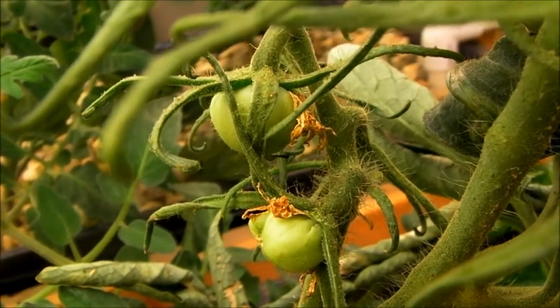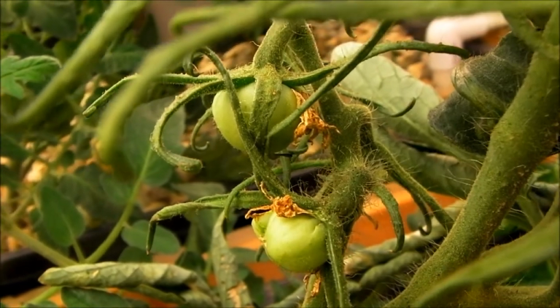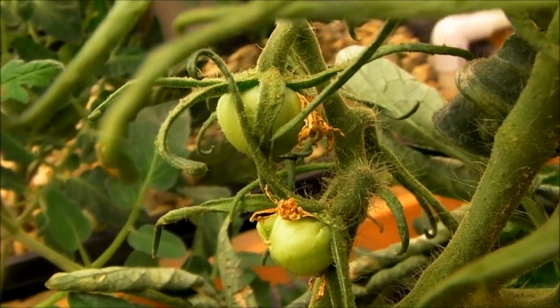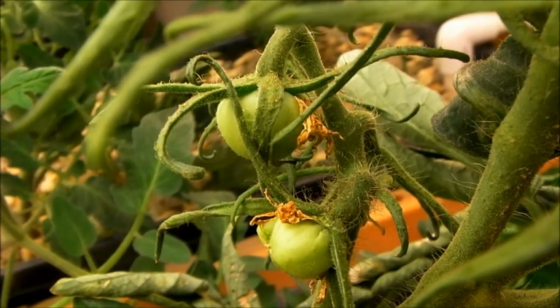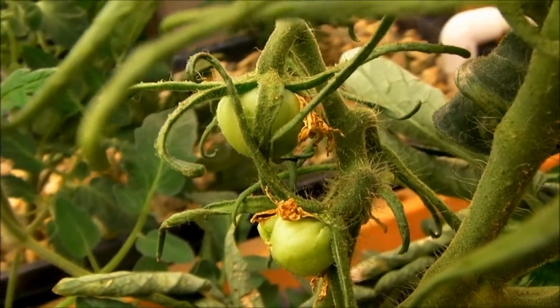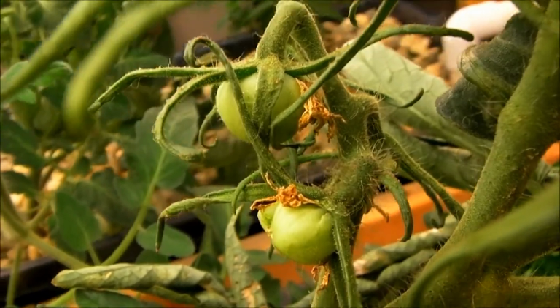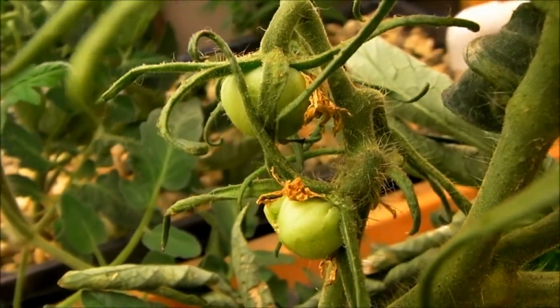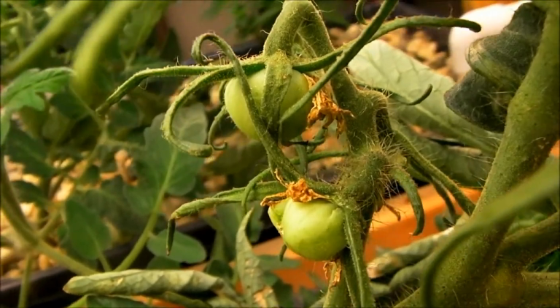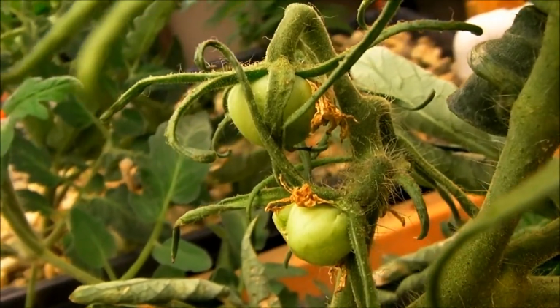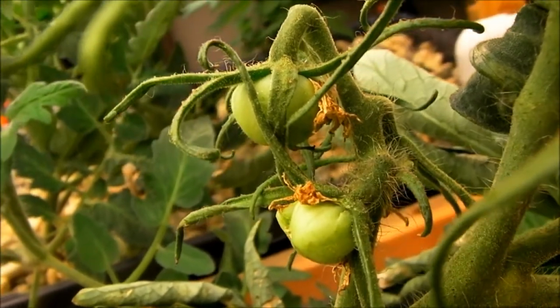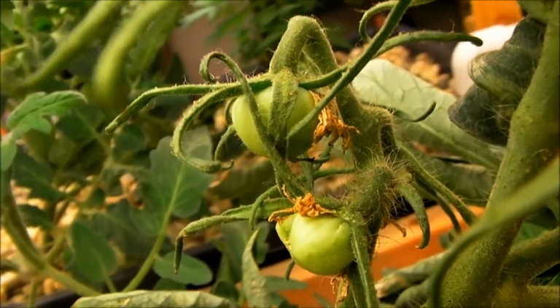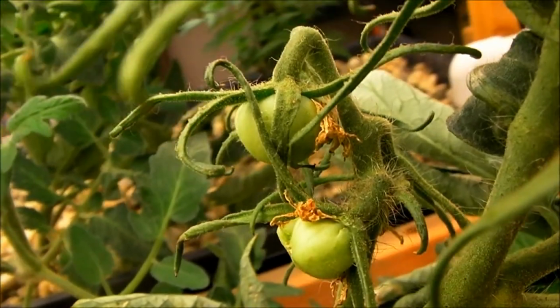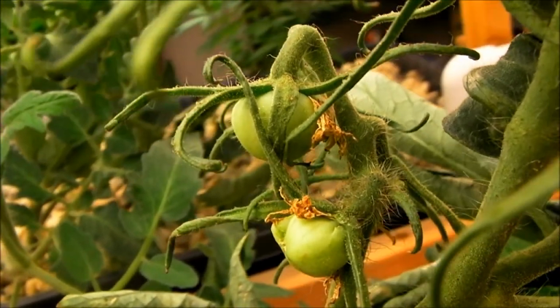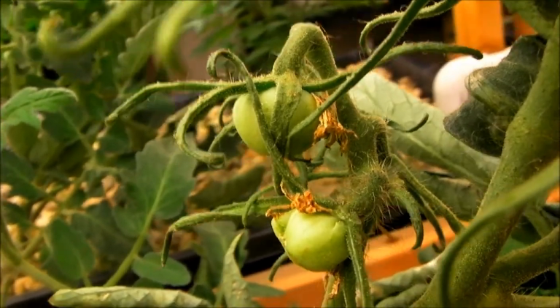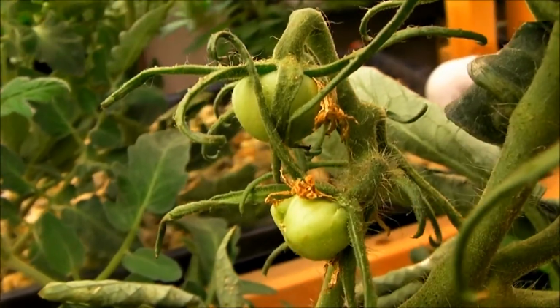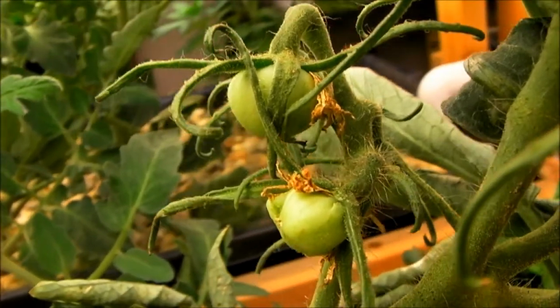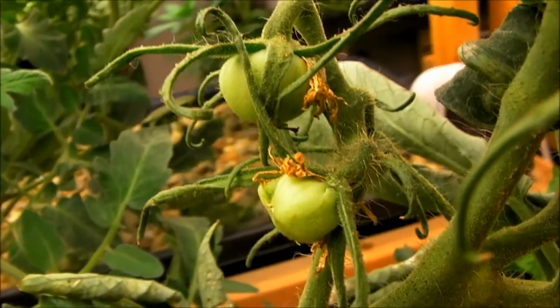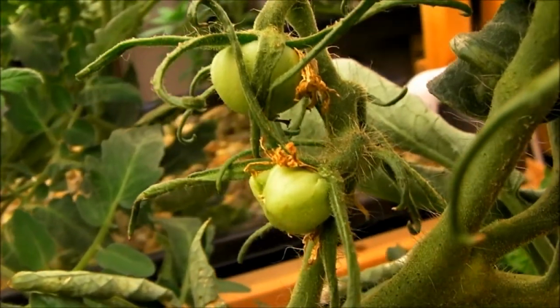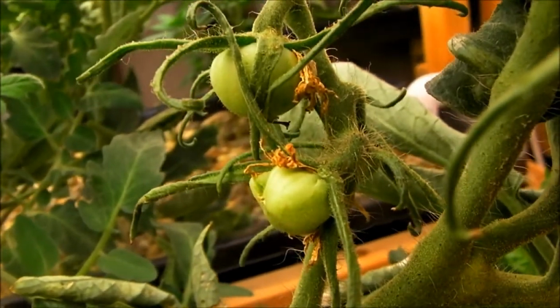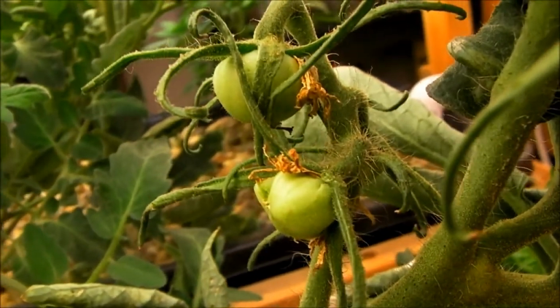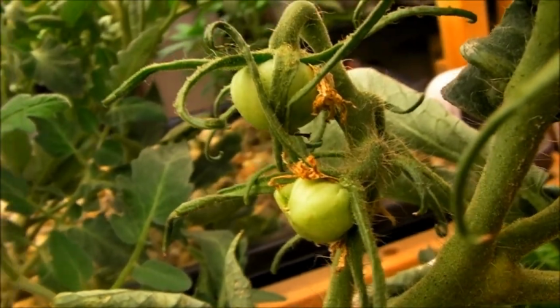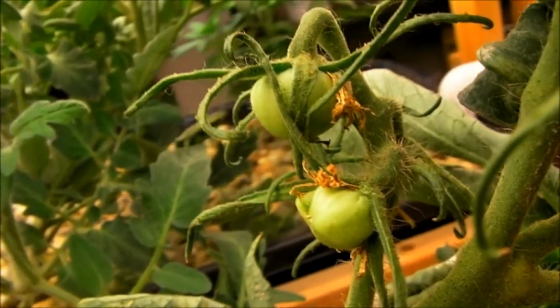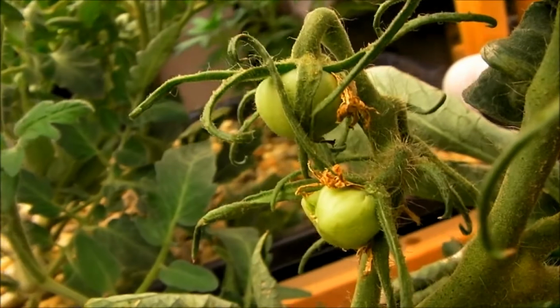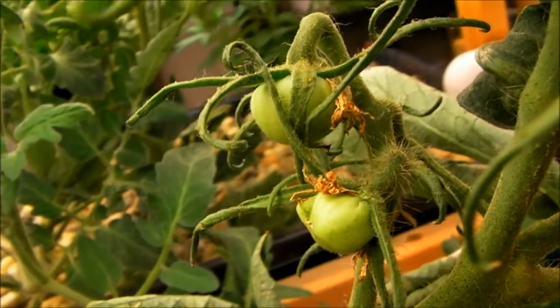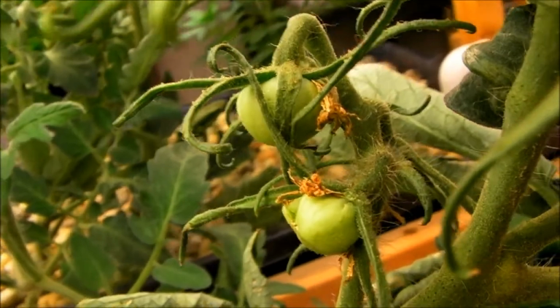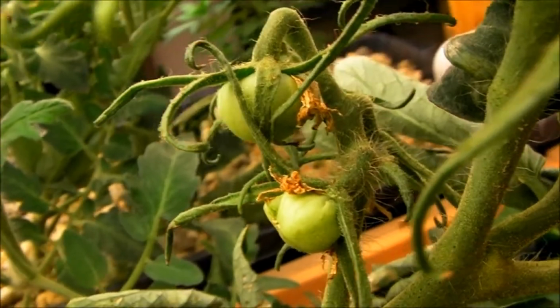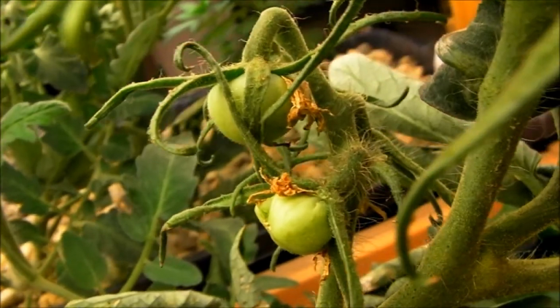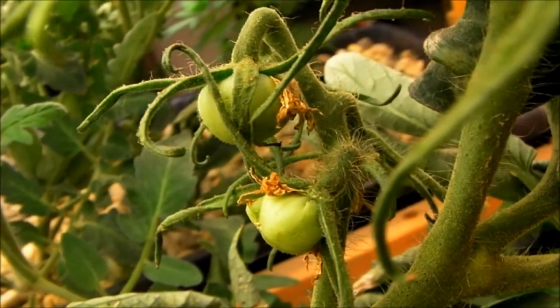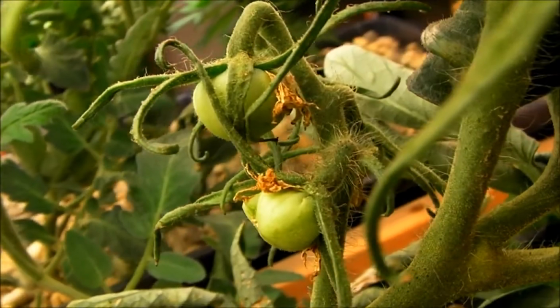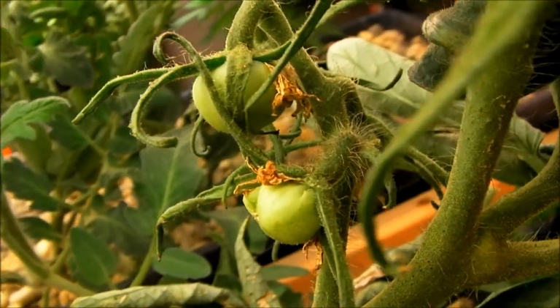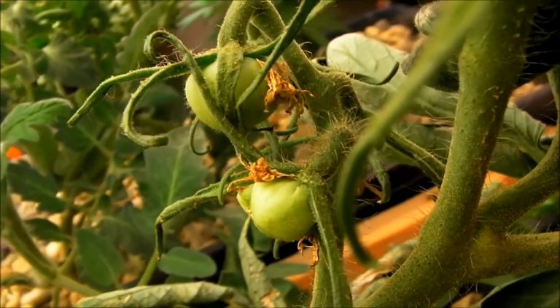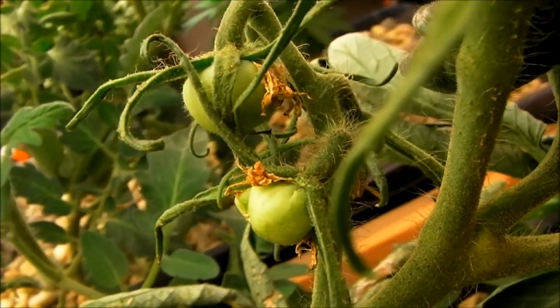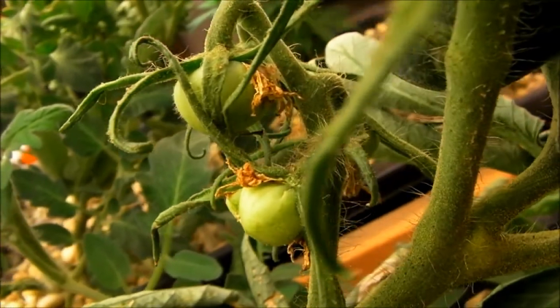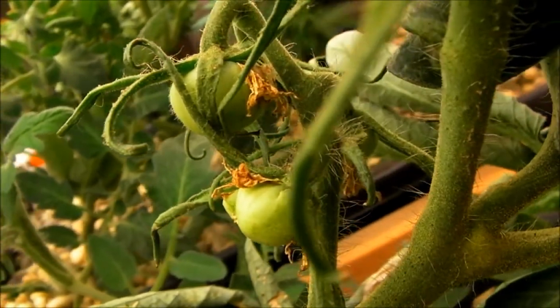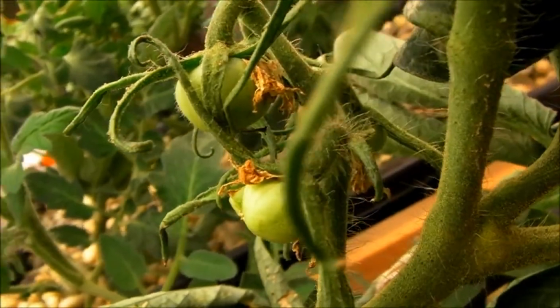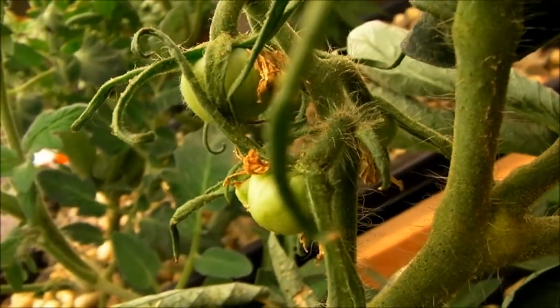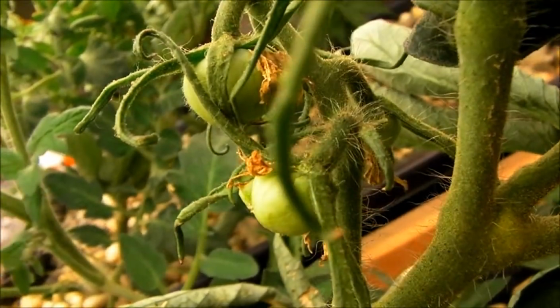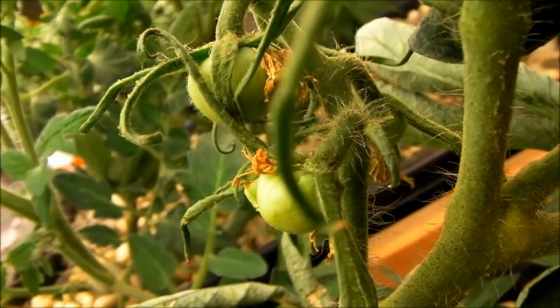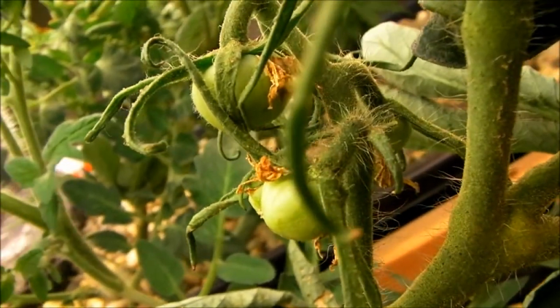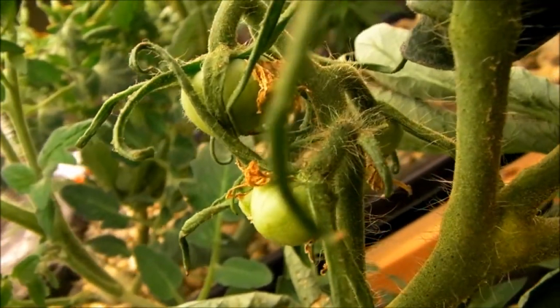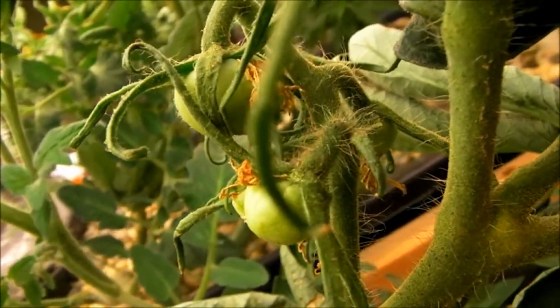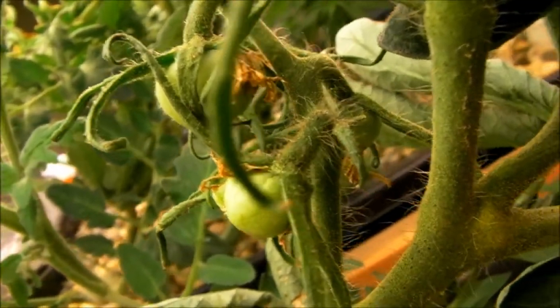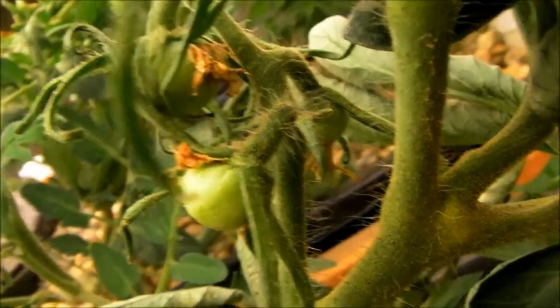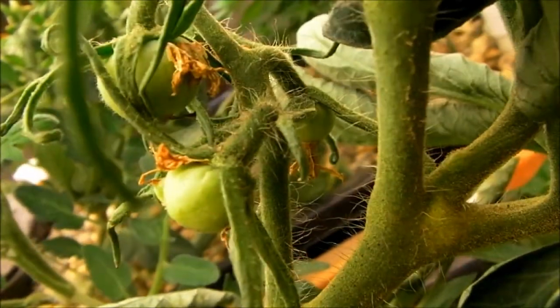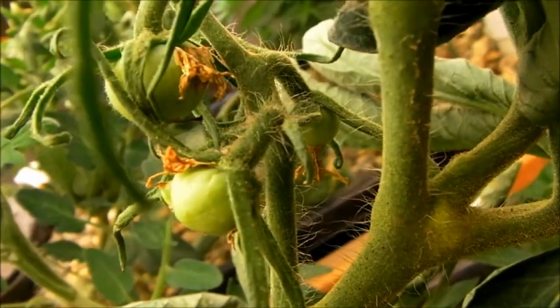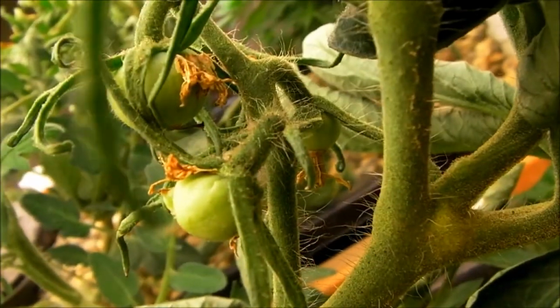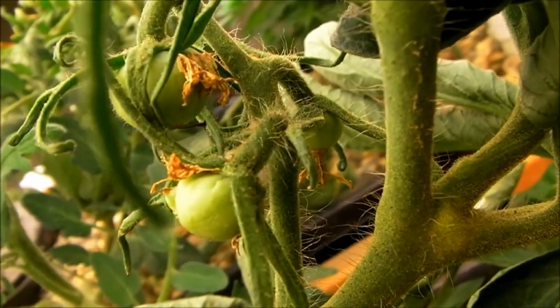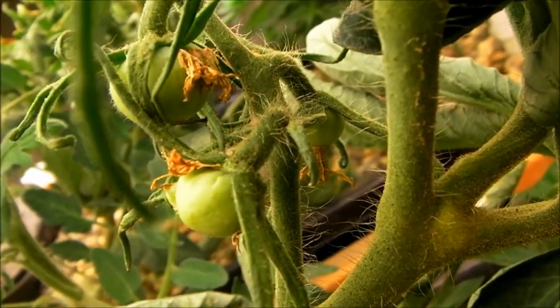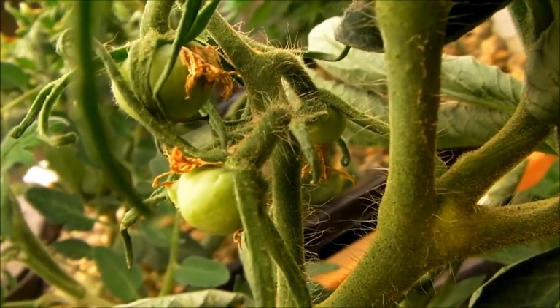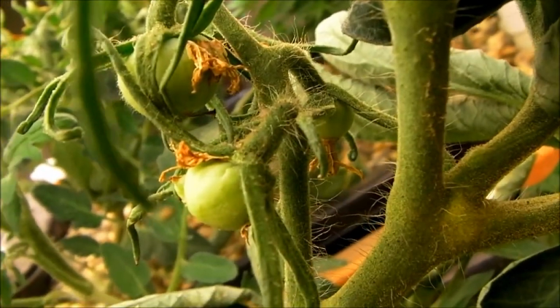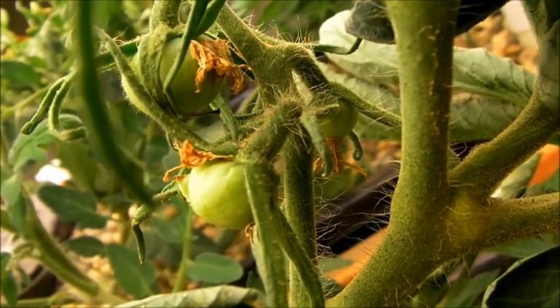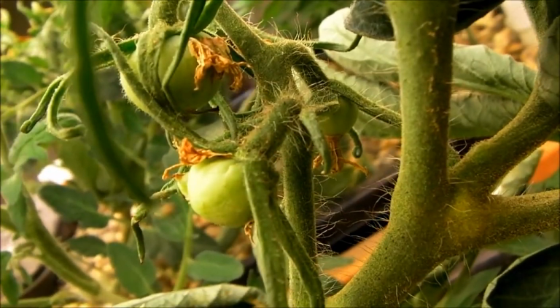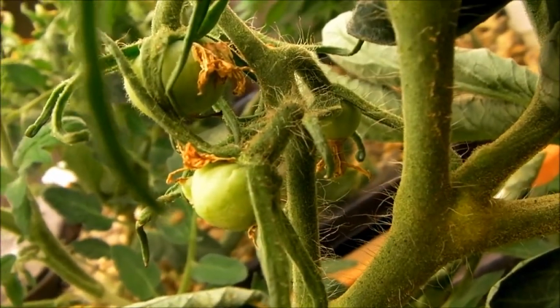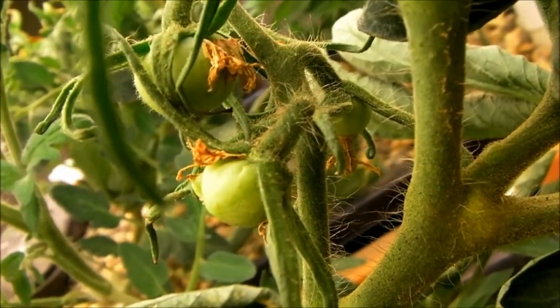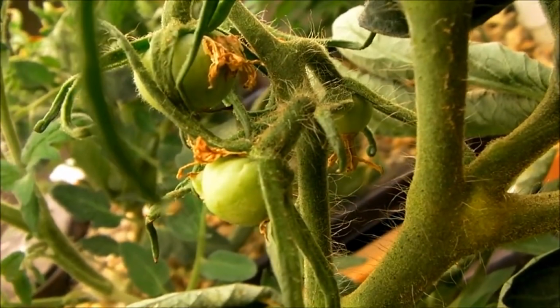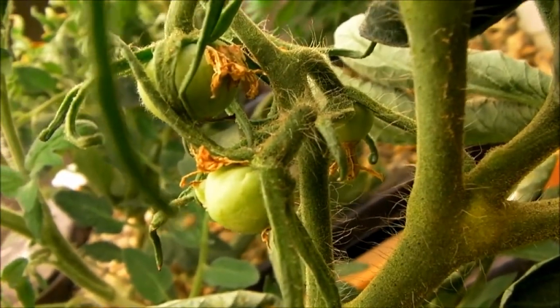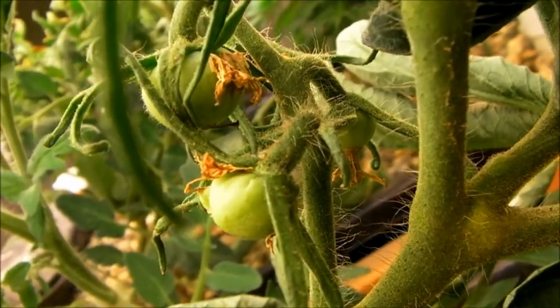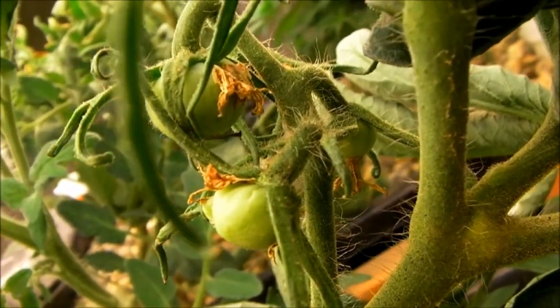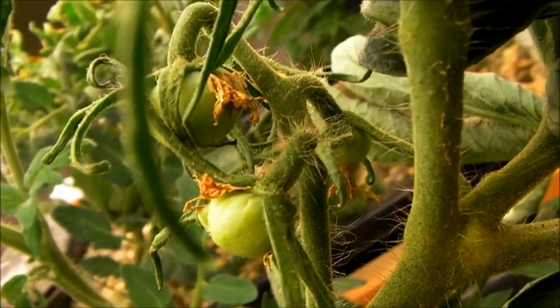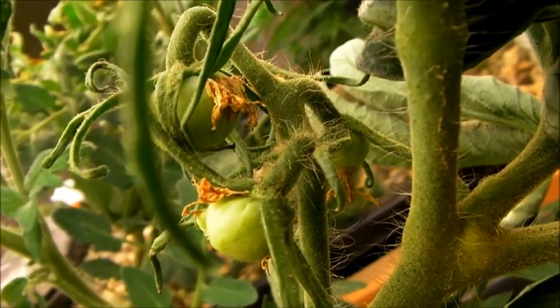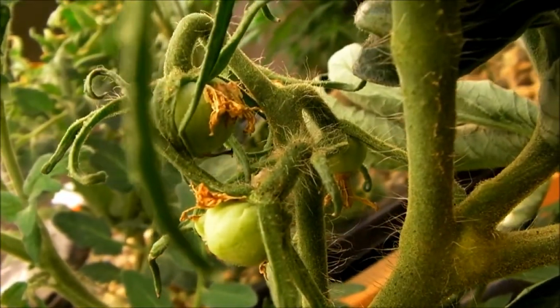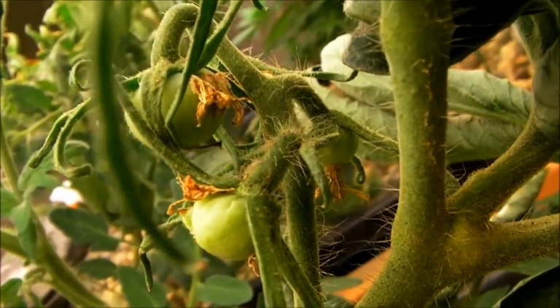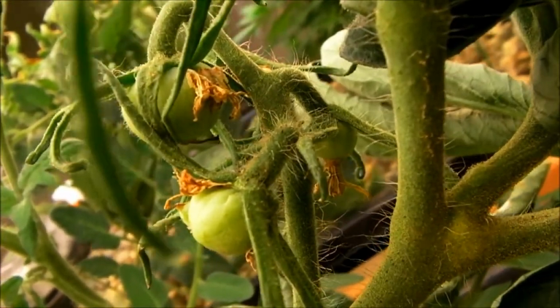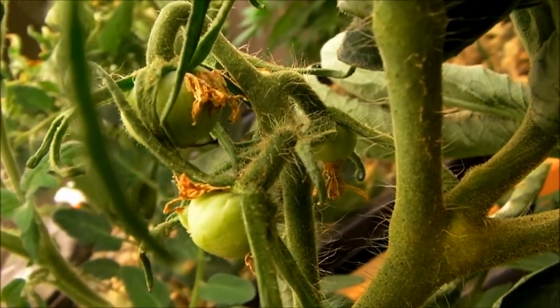There are actually three tomatoes coming in now. This is in the indoor system — you can see them down there. It's pretty neat.